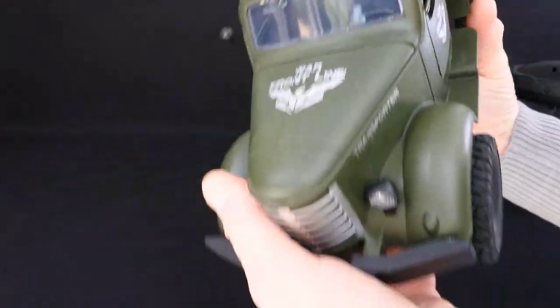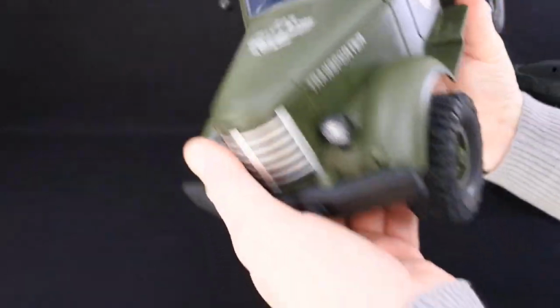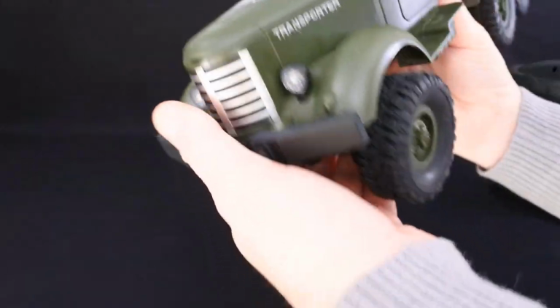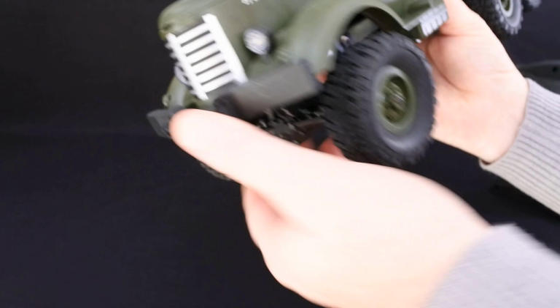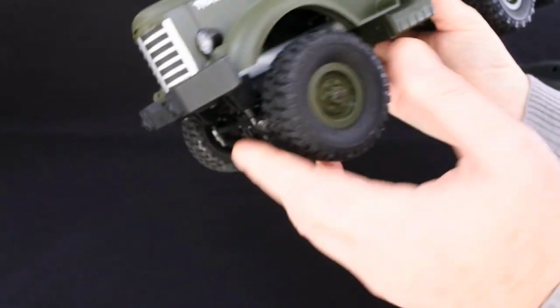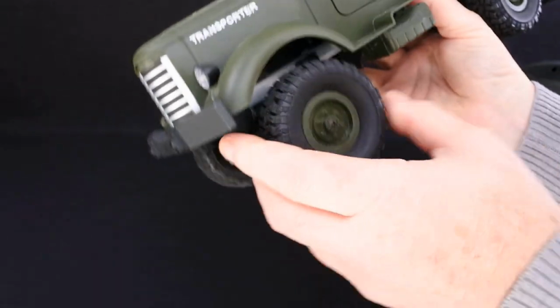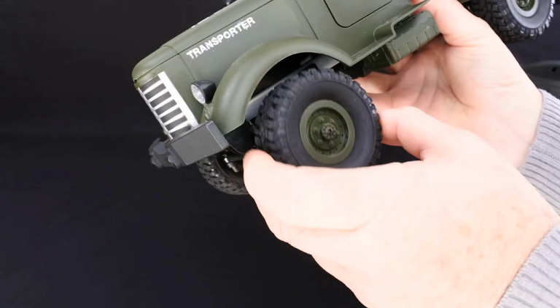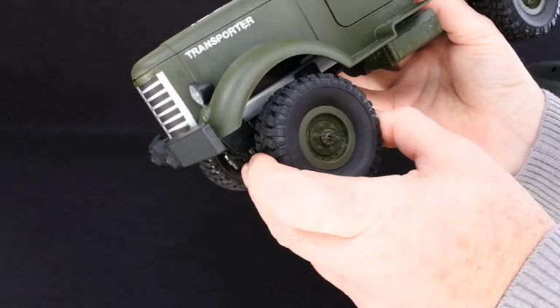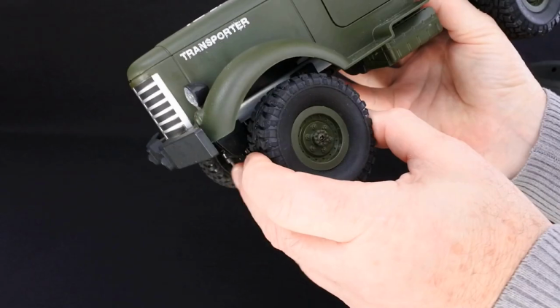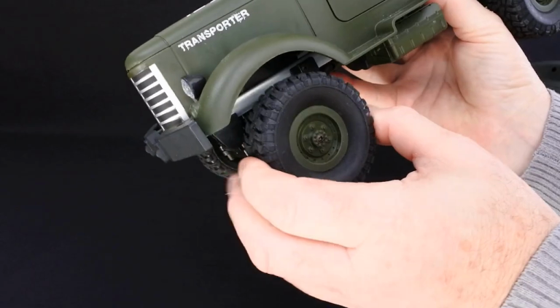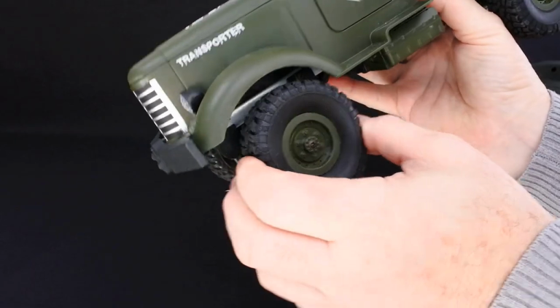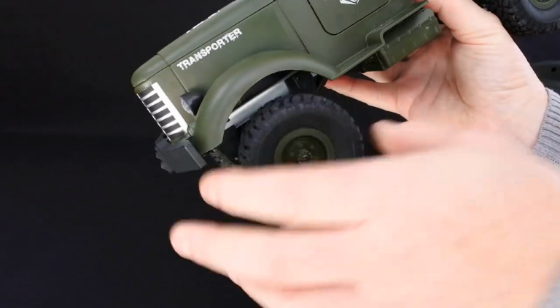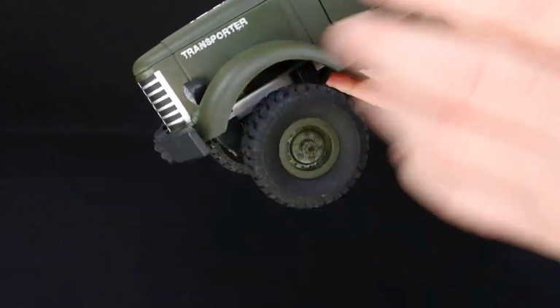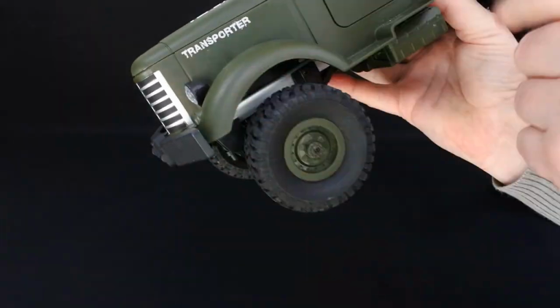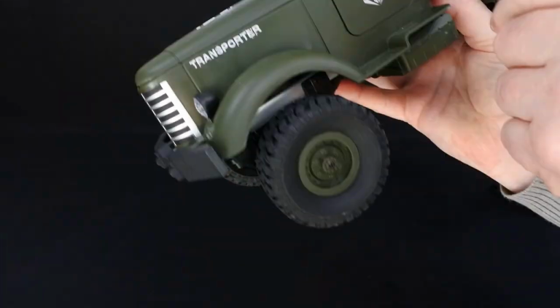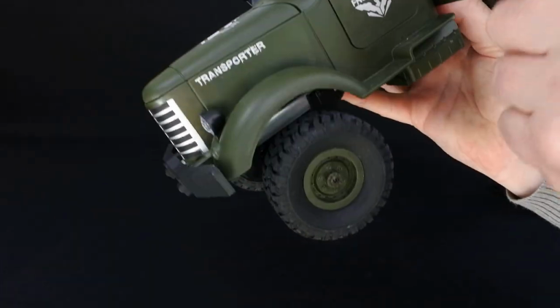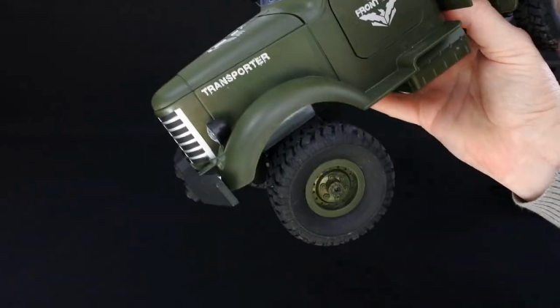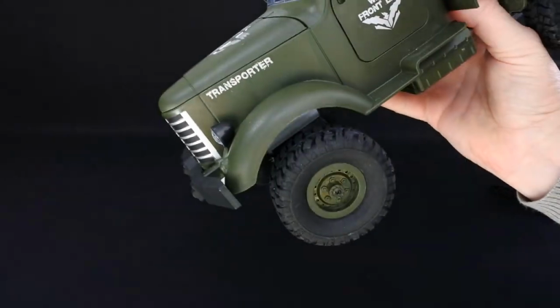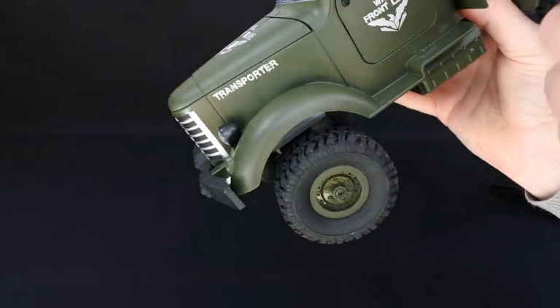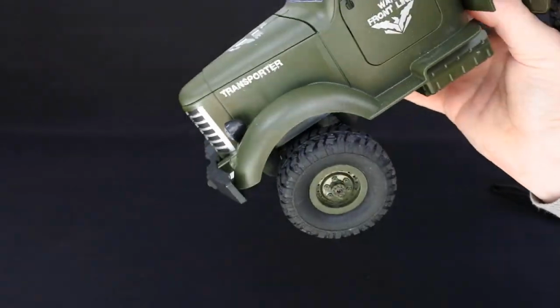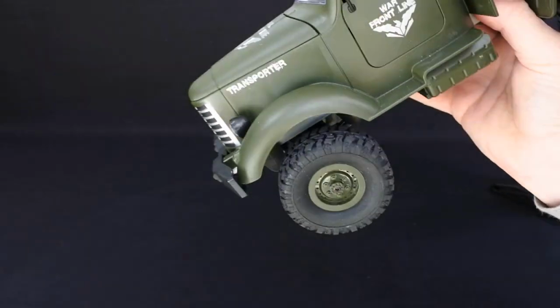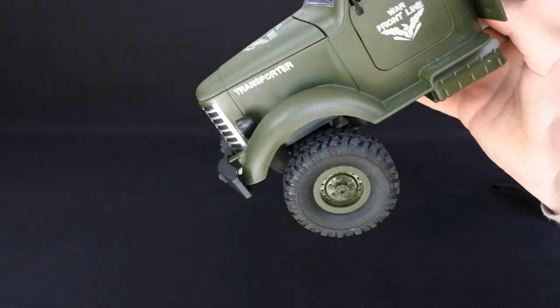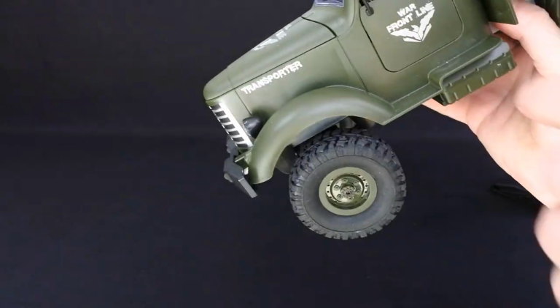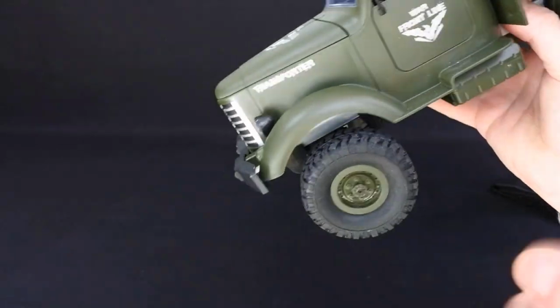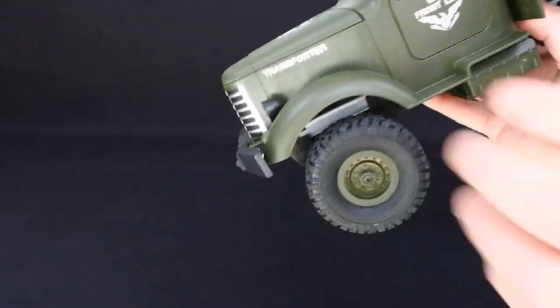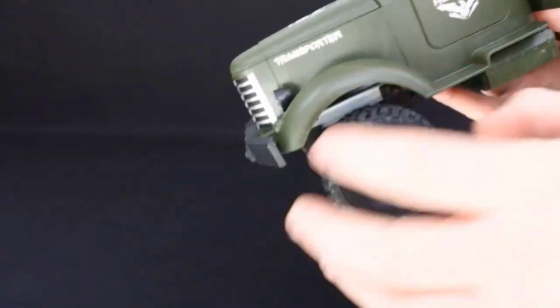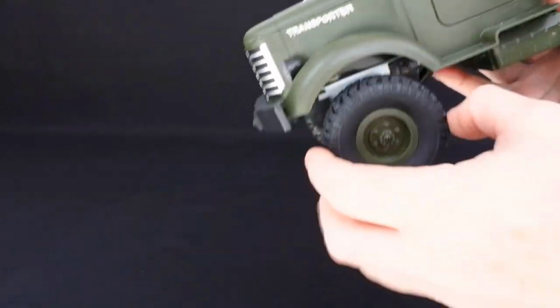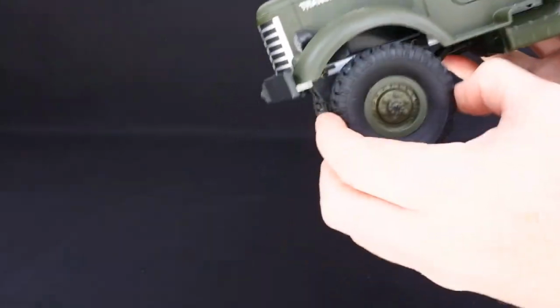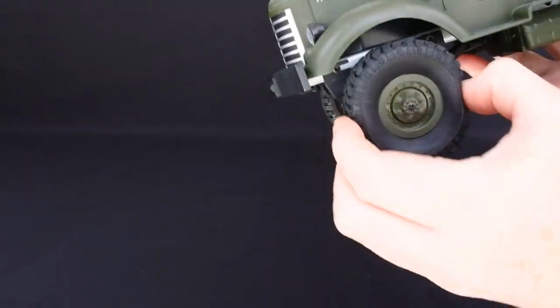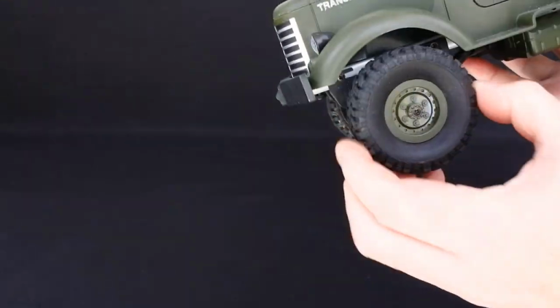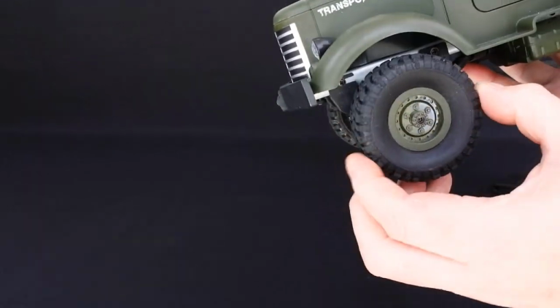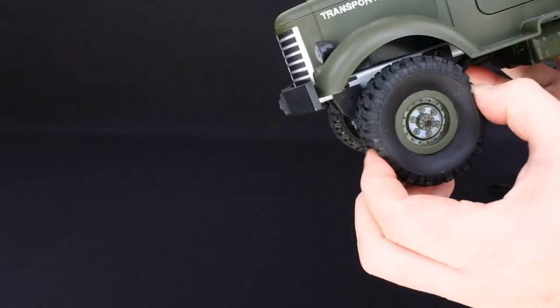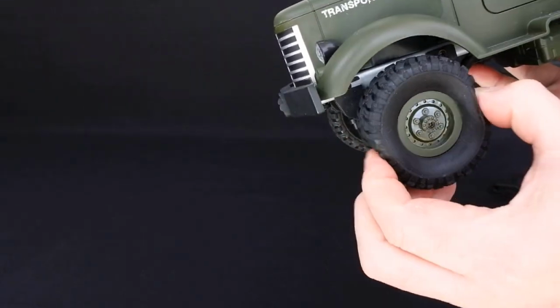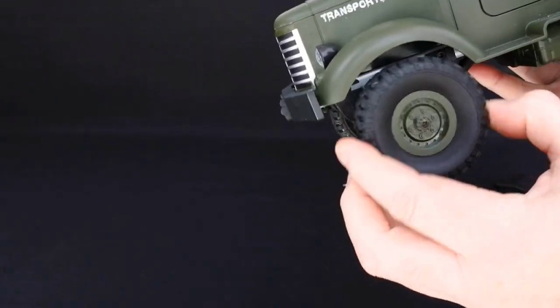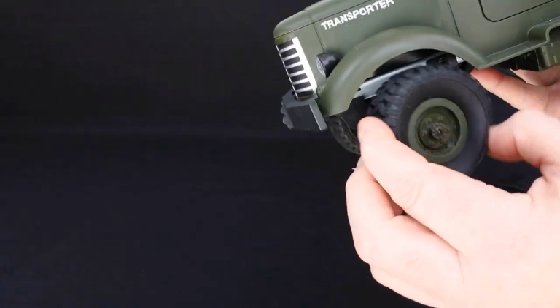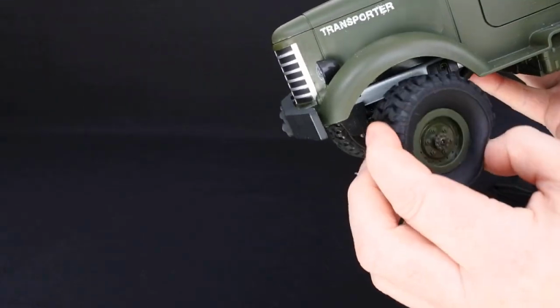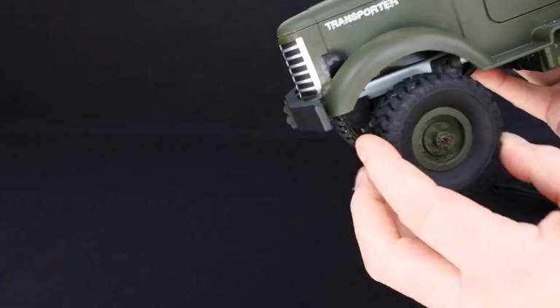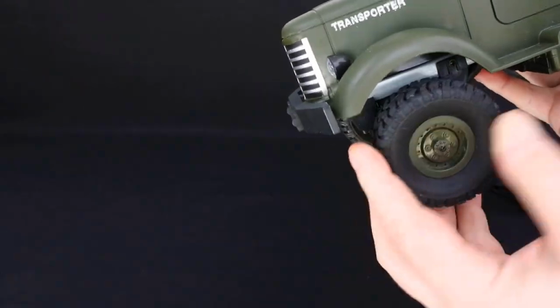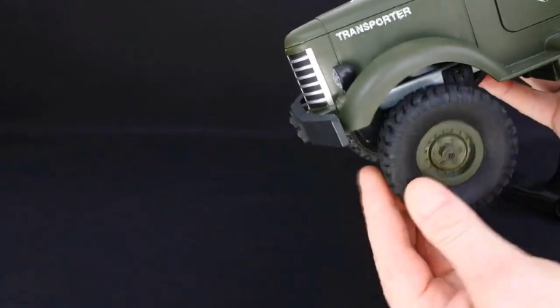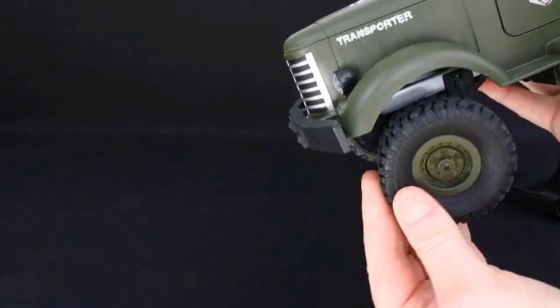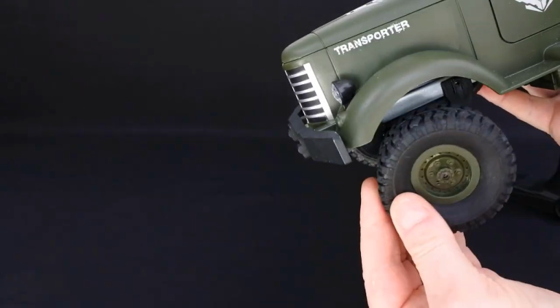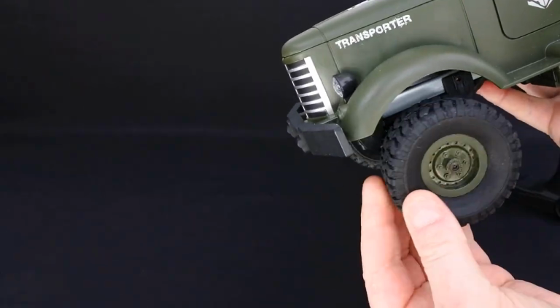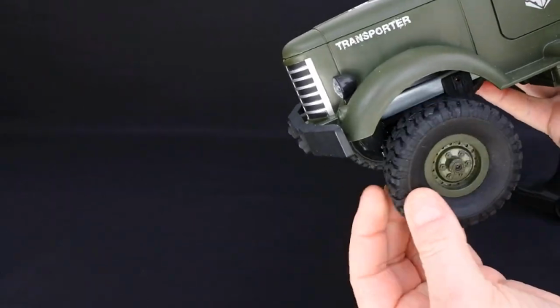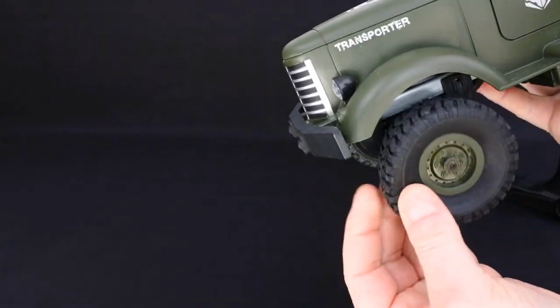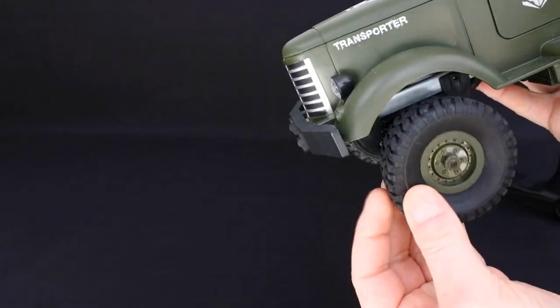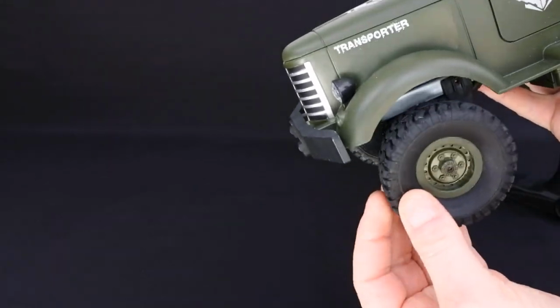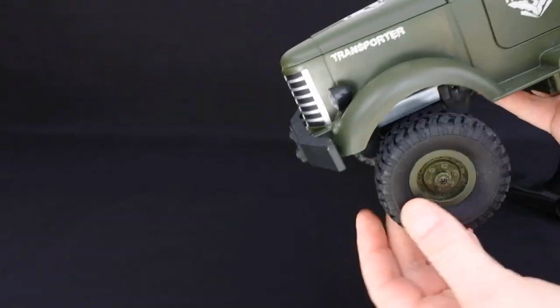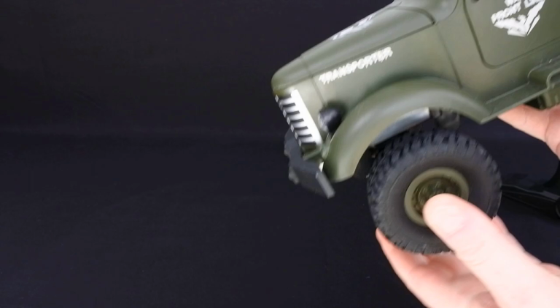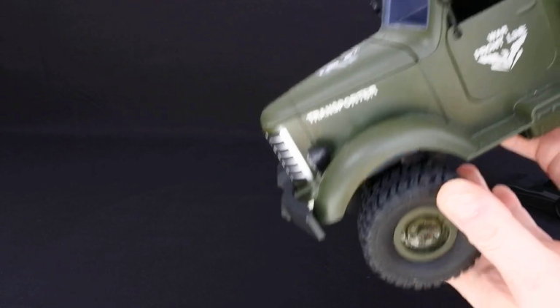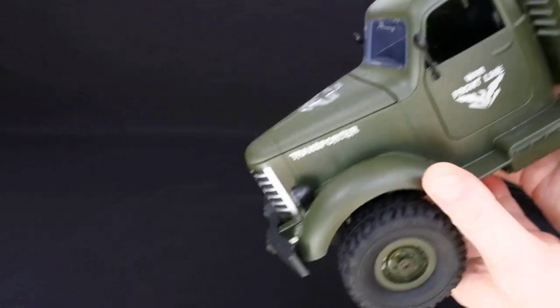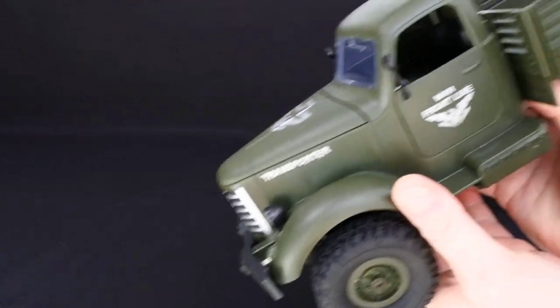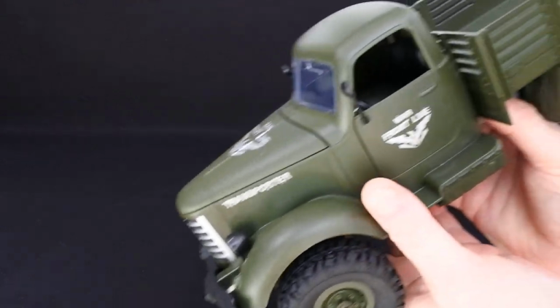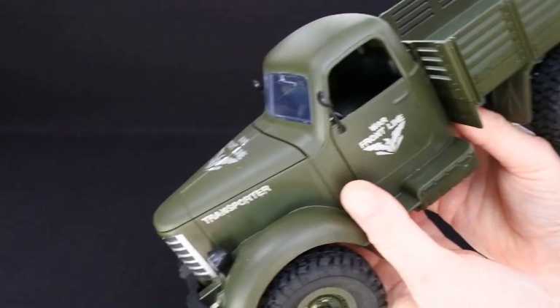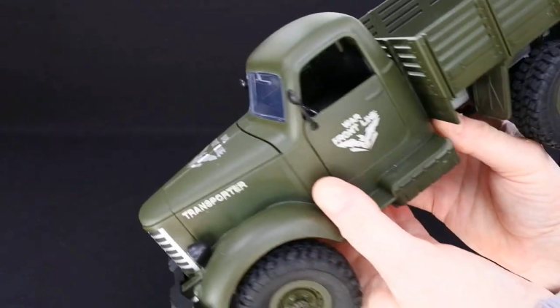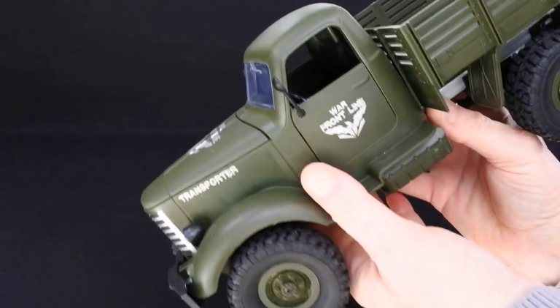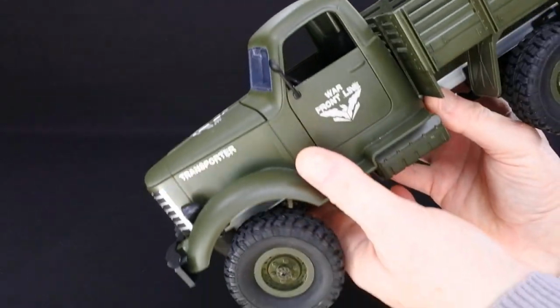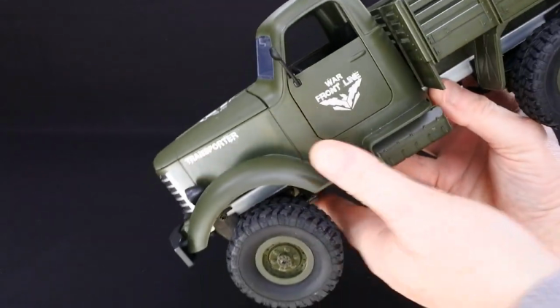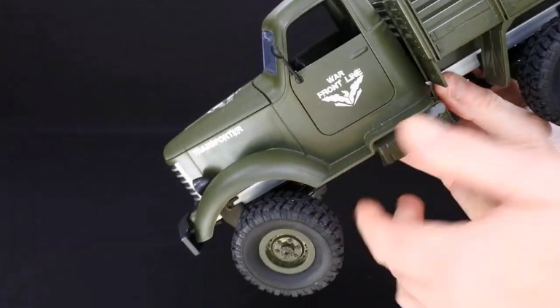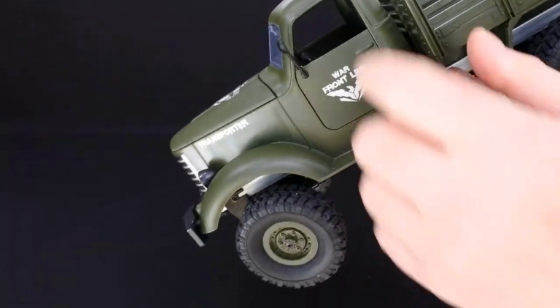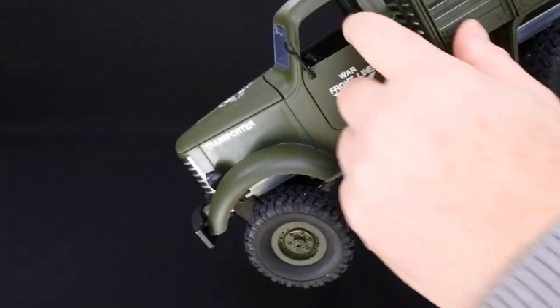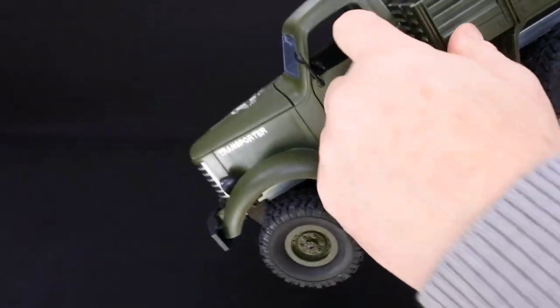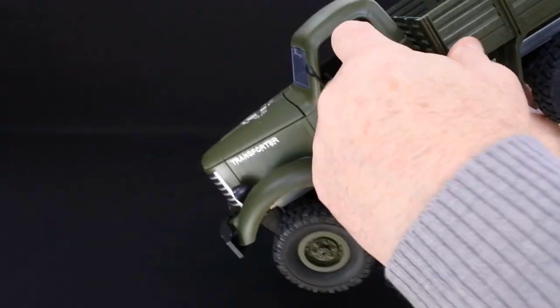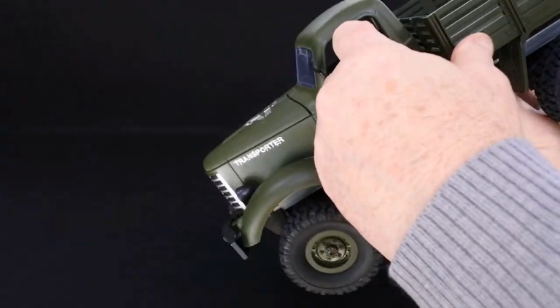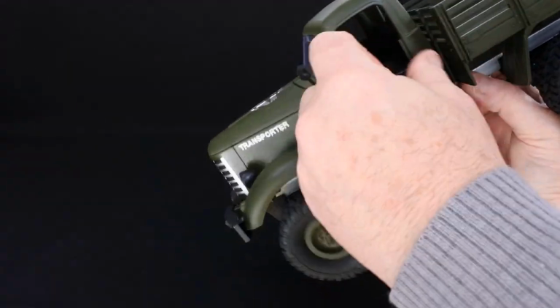So let's have a look at the detail. It's got rubber tyres and they're actually quite soft — you can probably tell from that. They're a nice feeling tyre, not plastic.